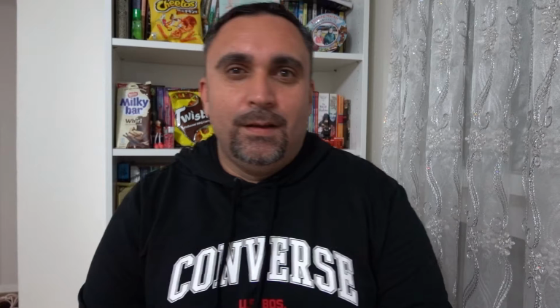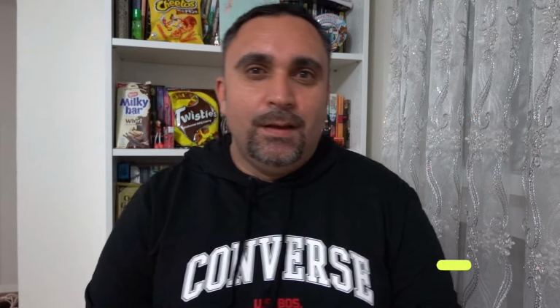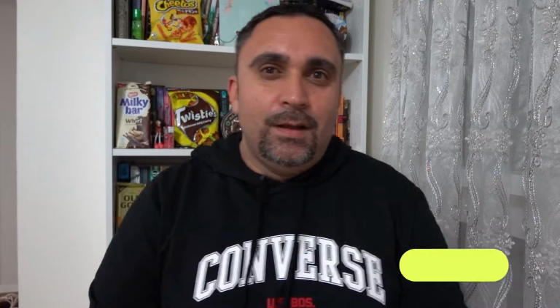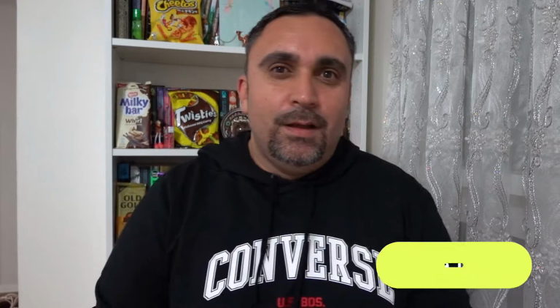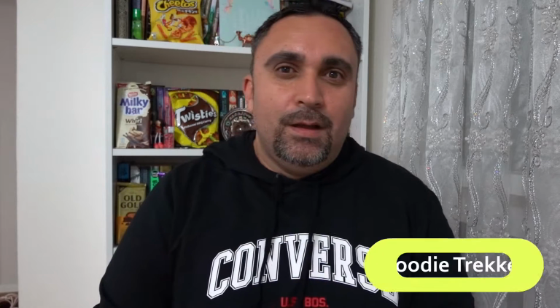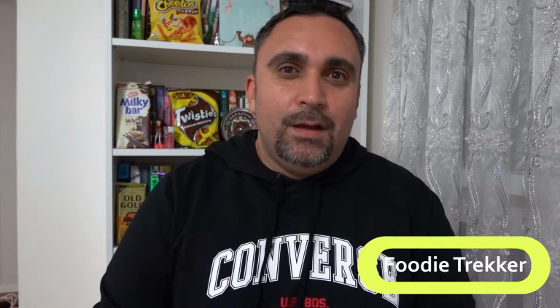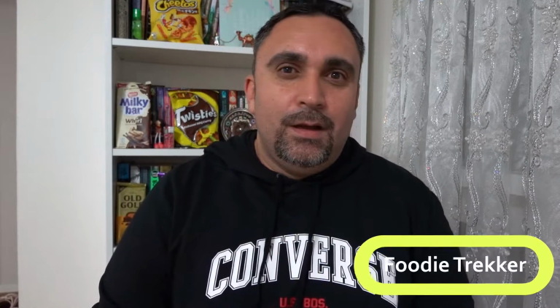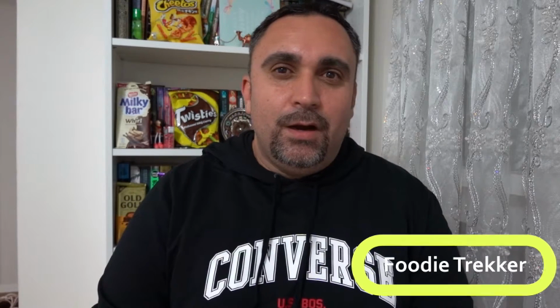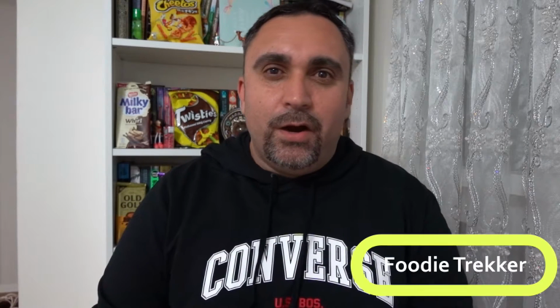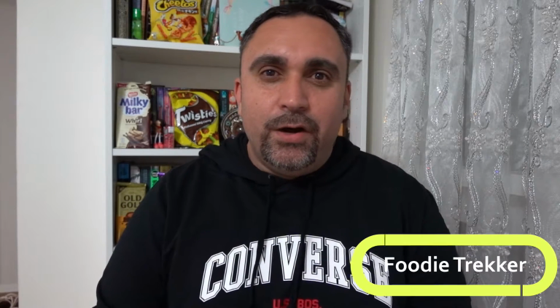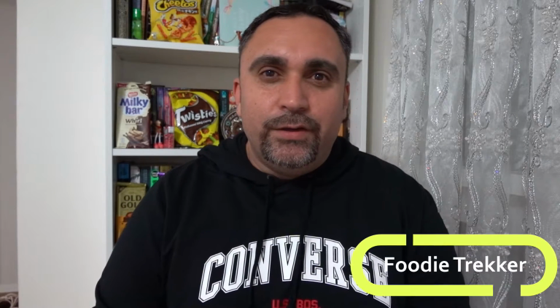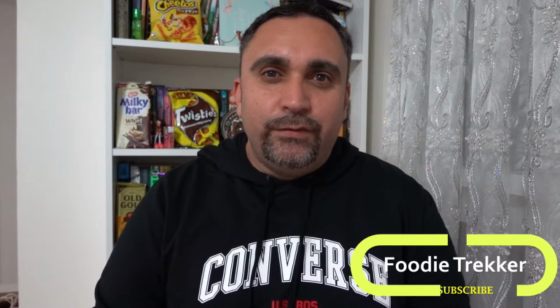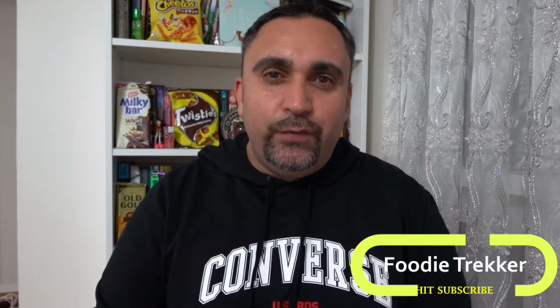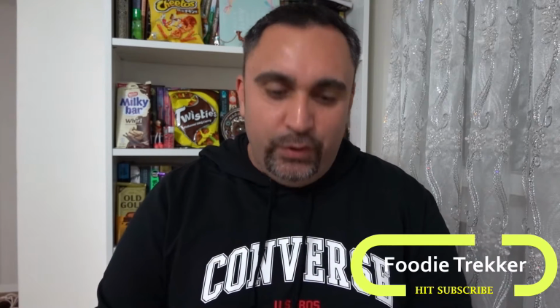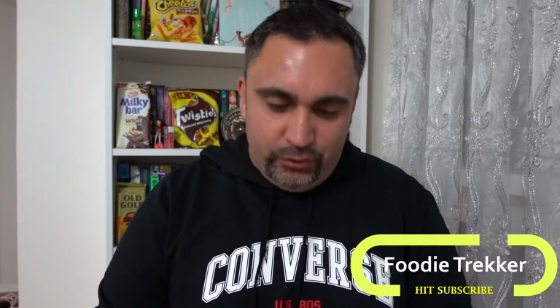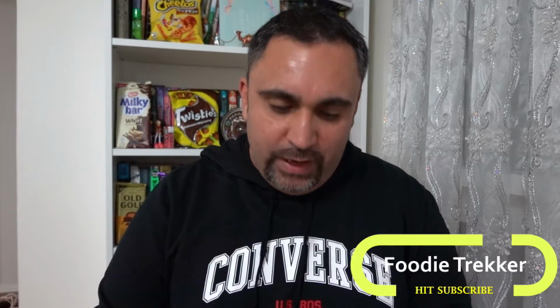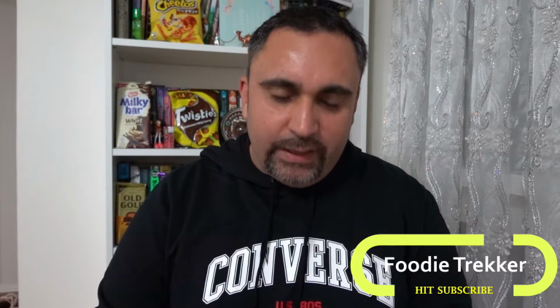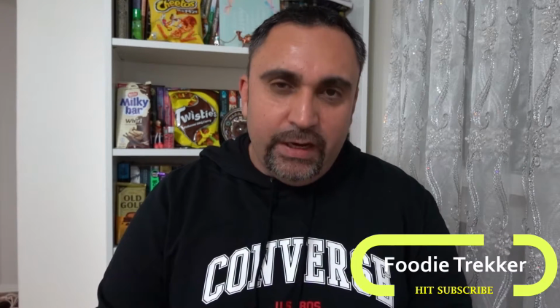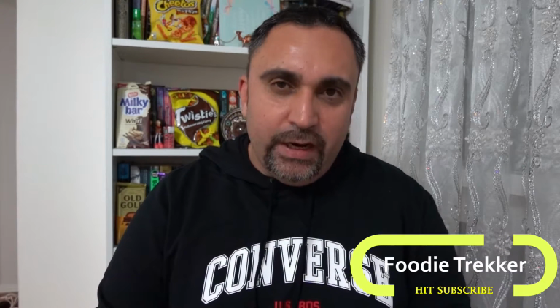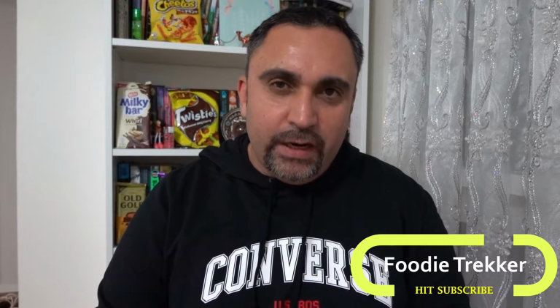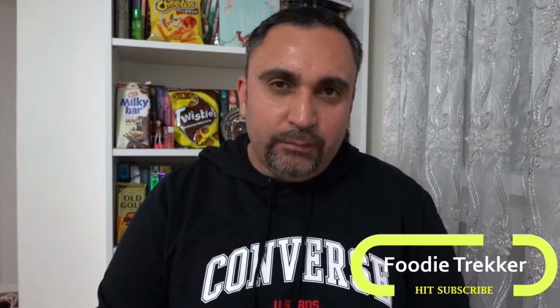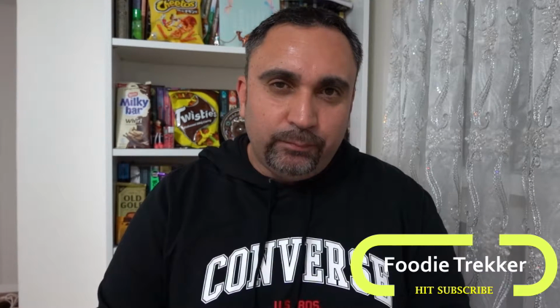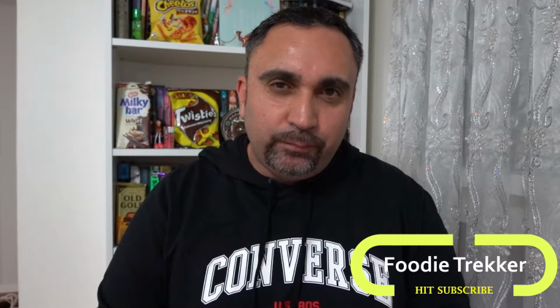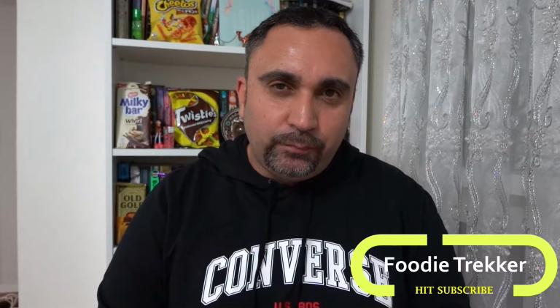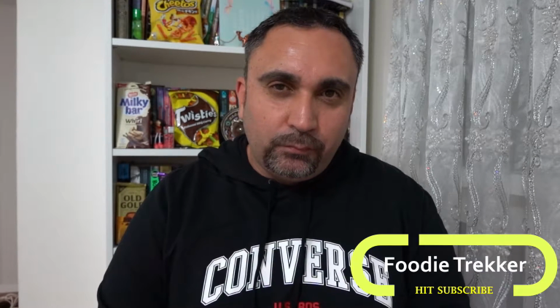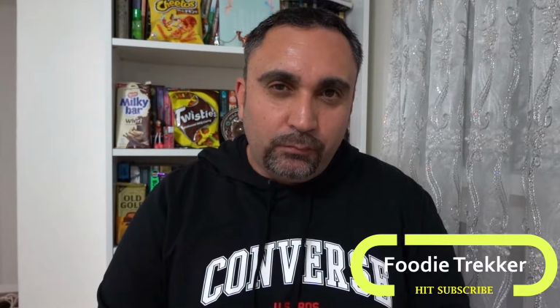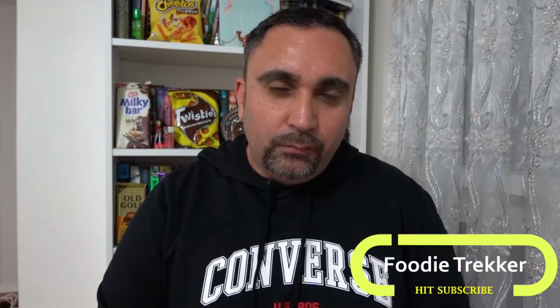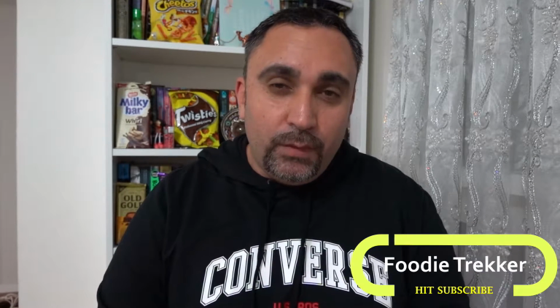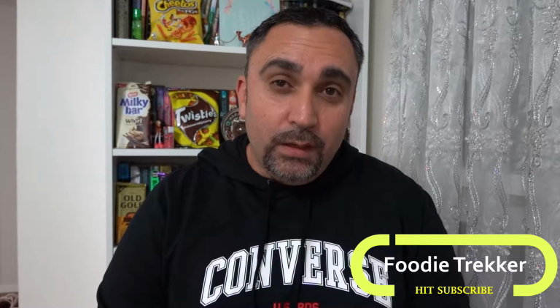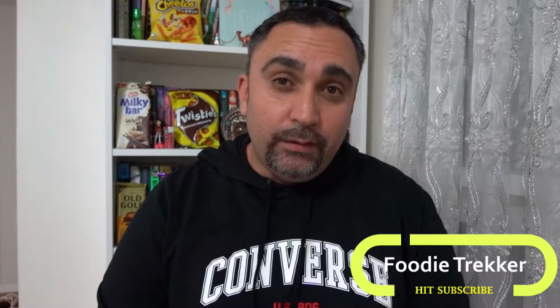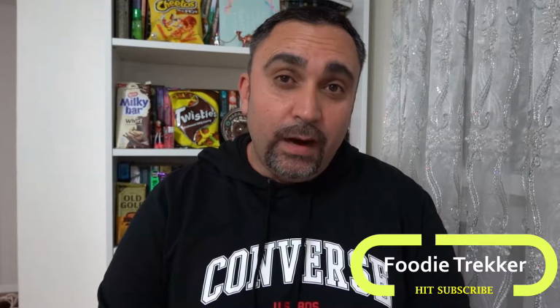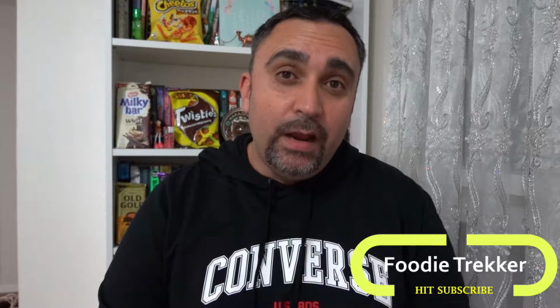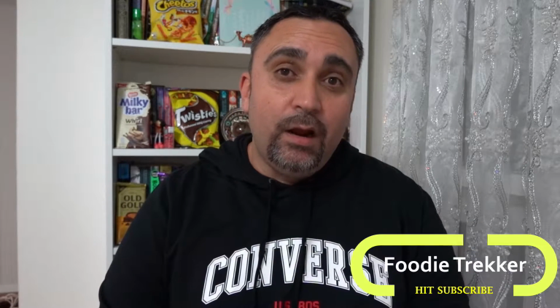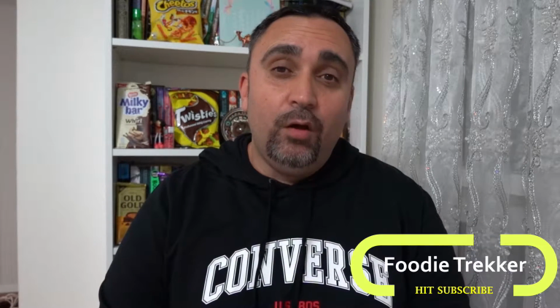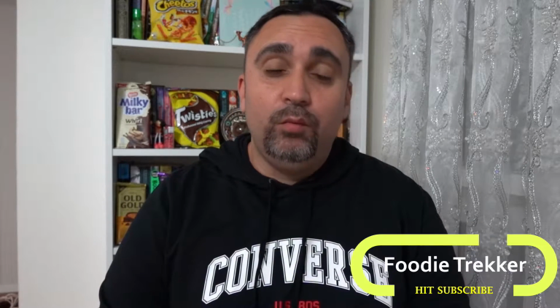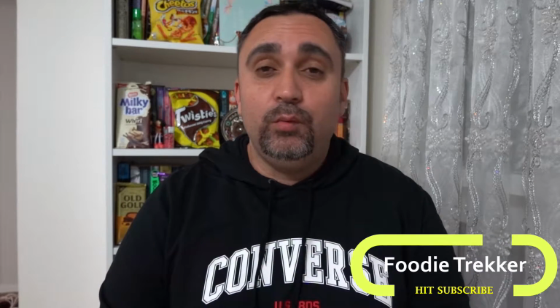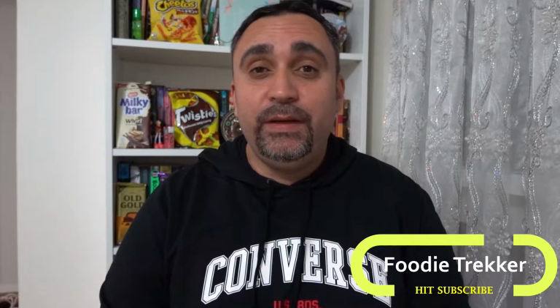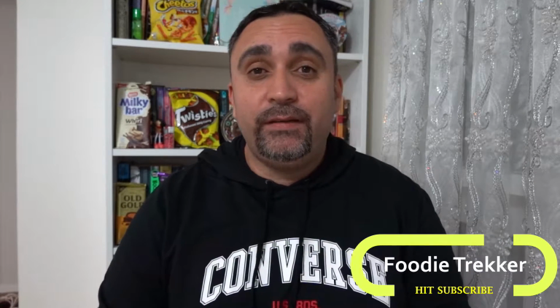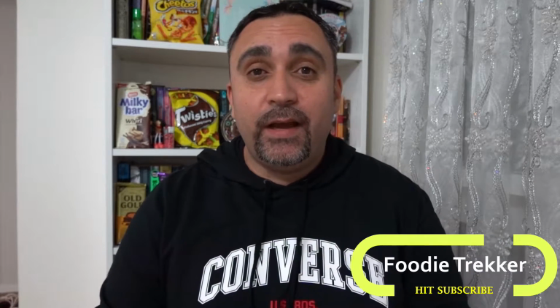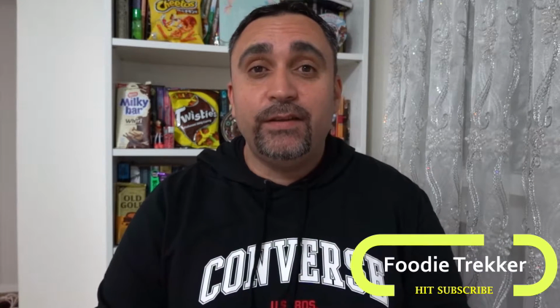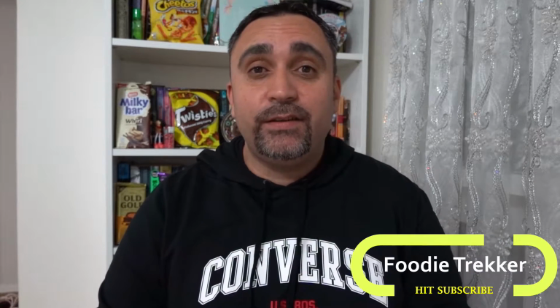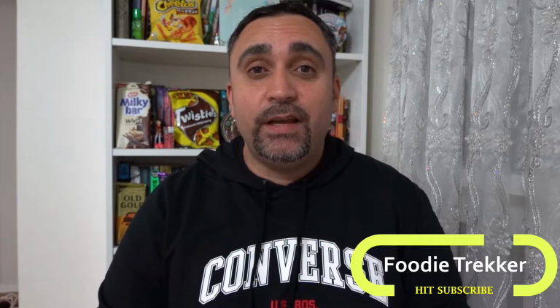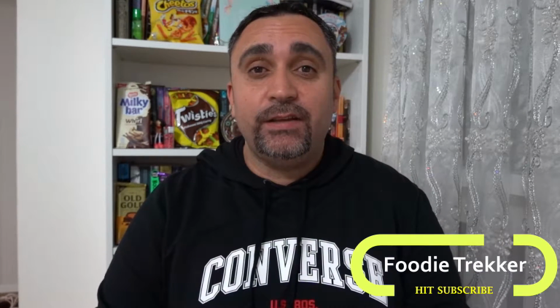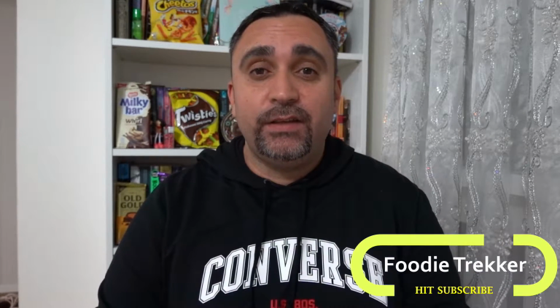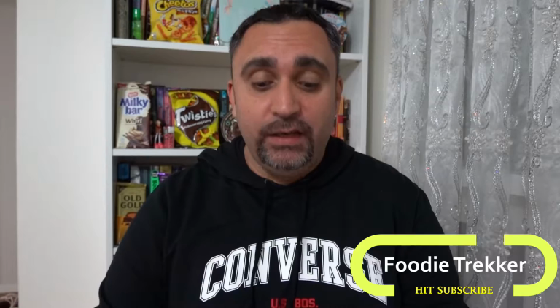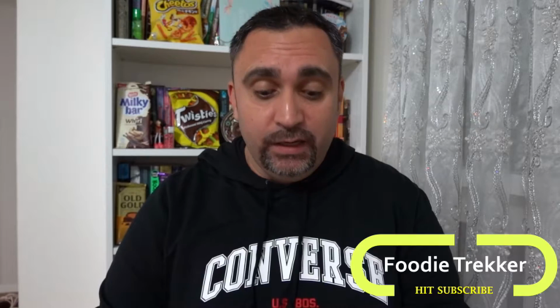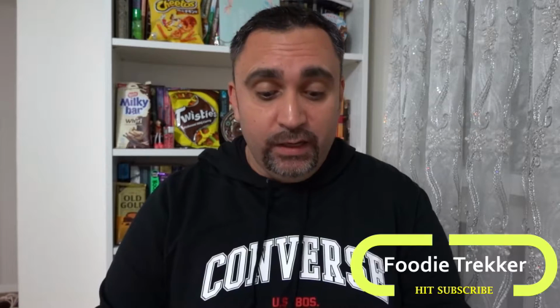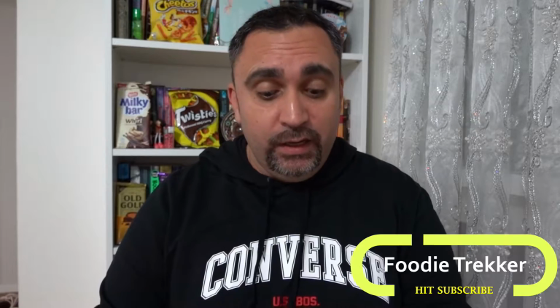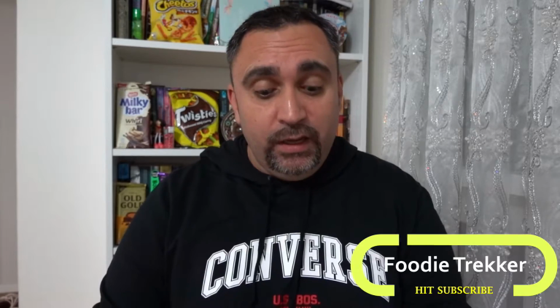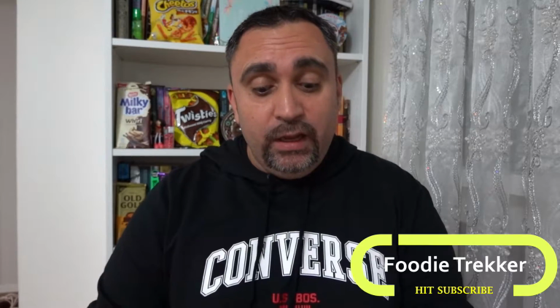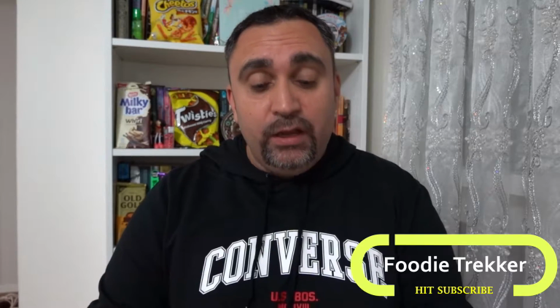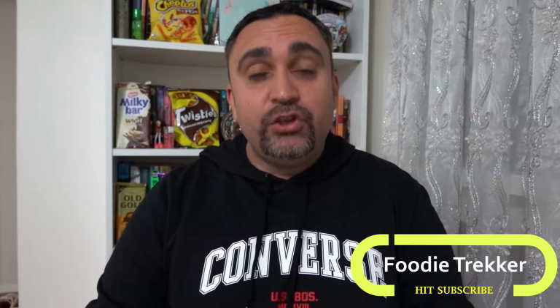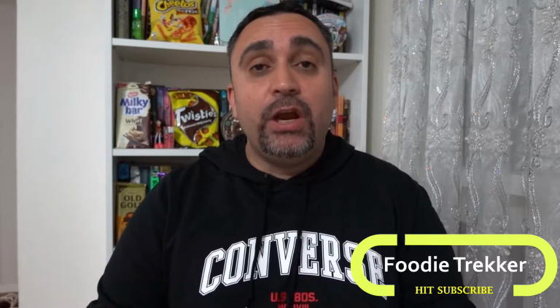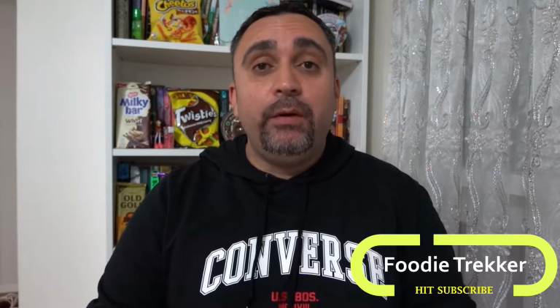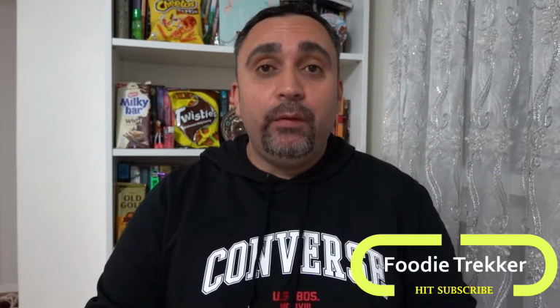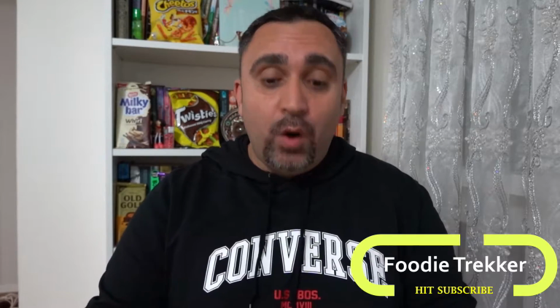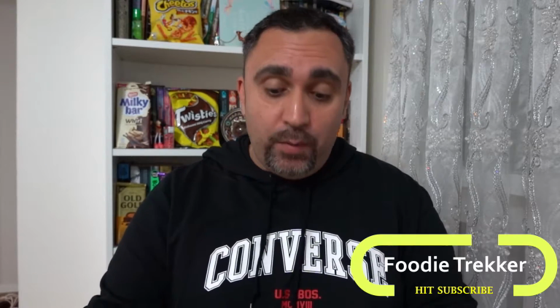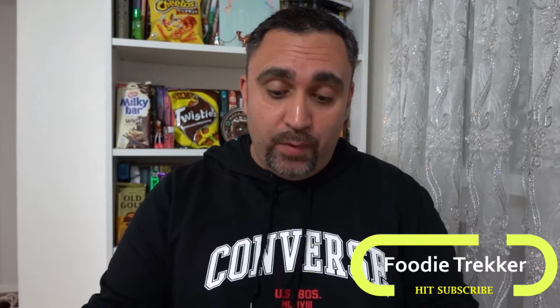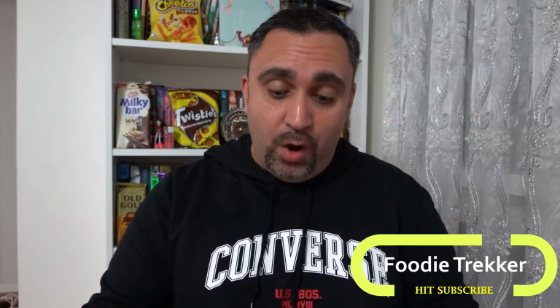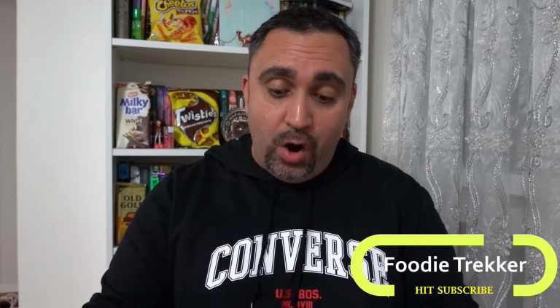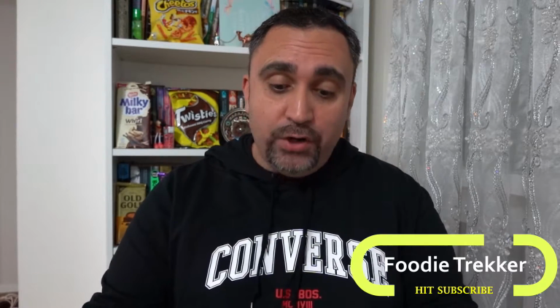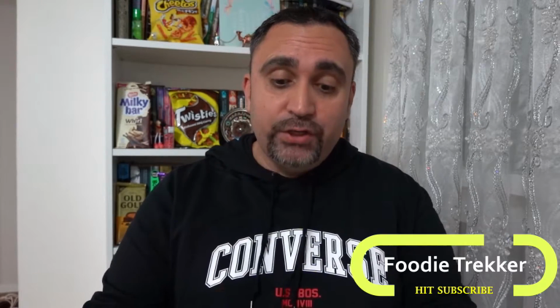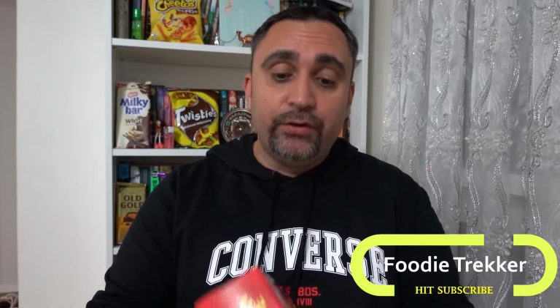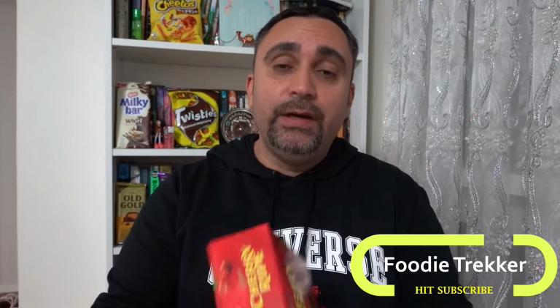Hi guys, it's FoodieTracker here. Today I will be taste testing Cherry Rite ice cream.